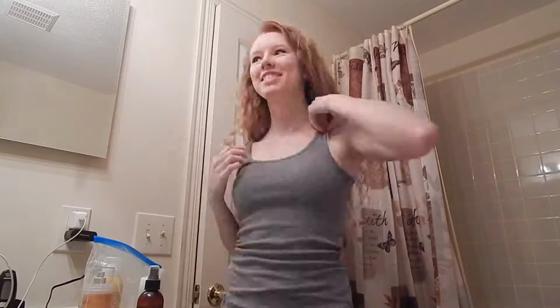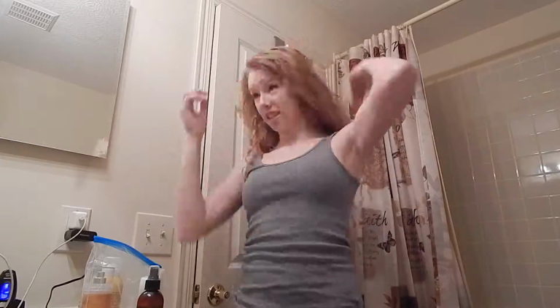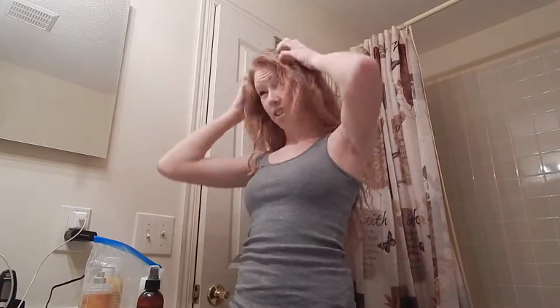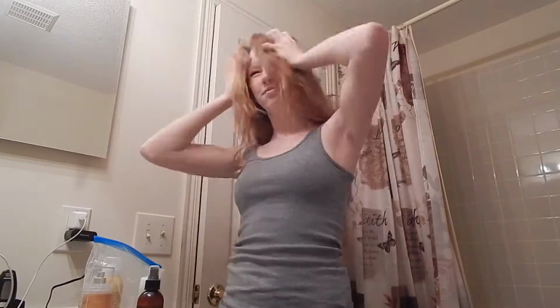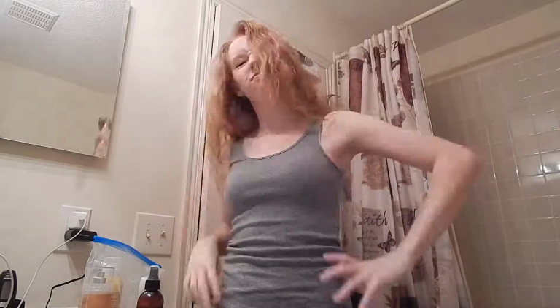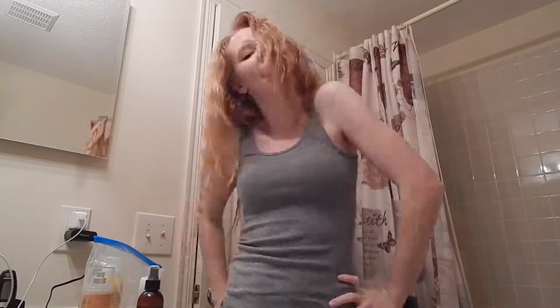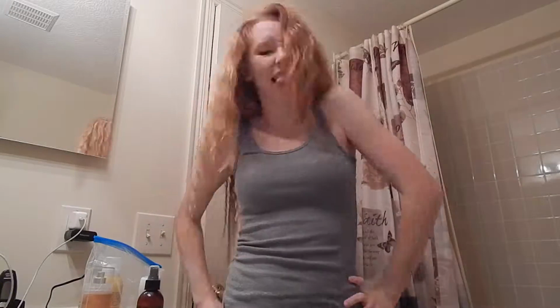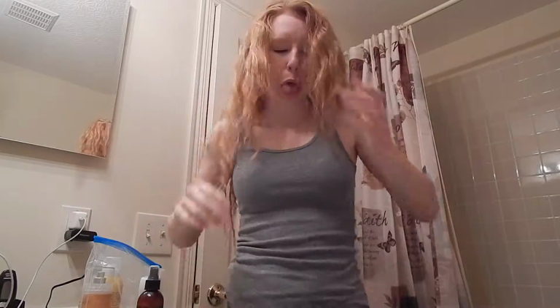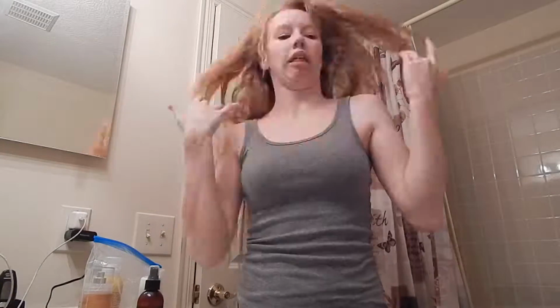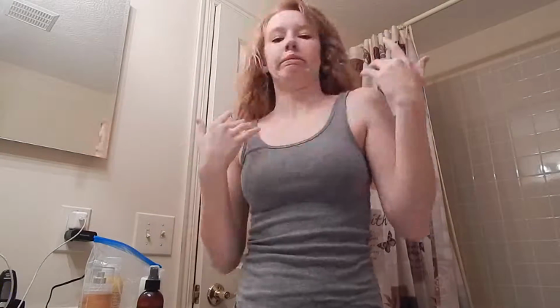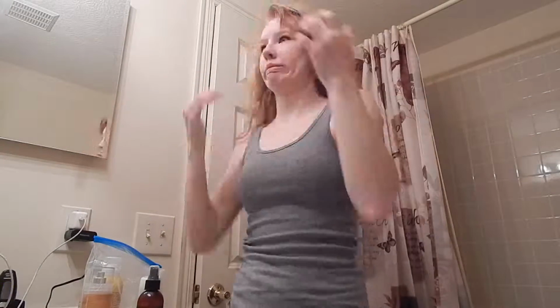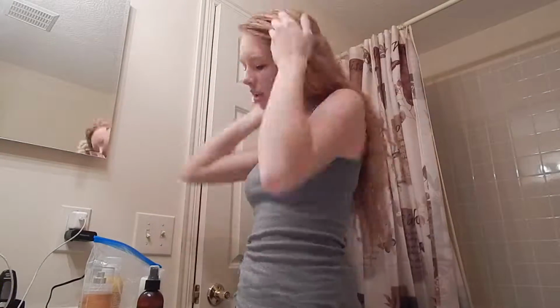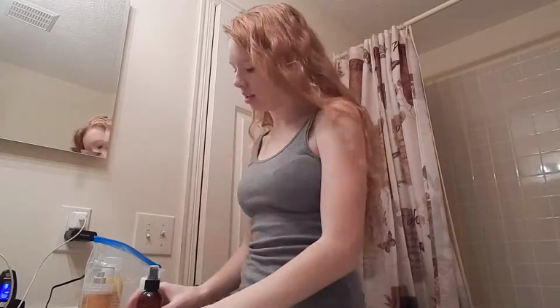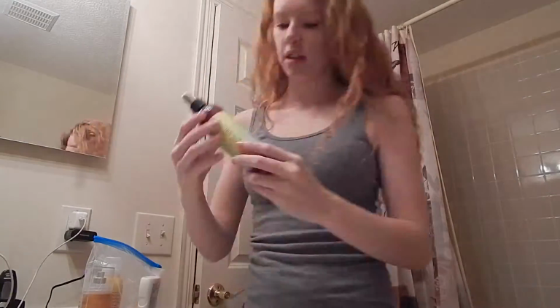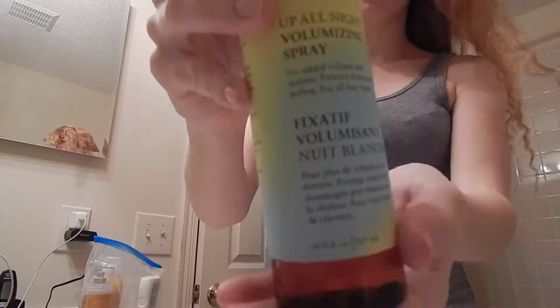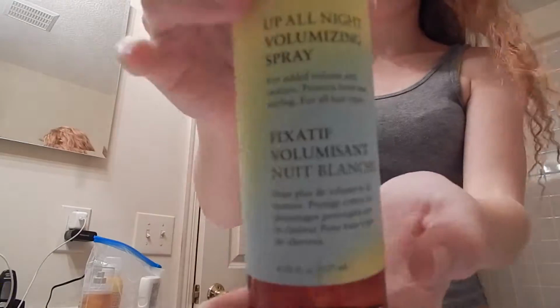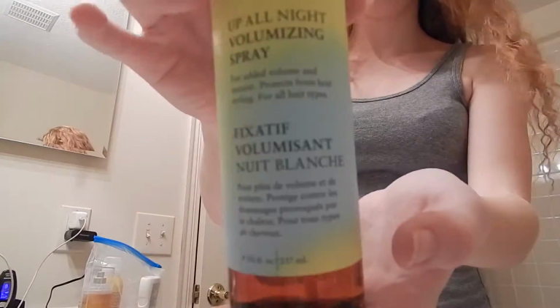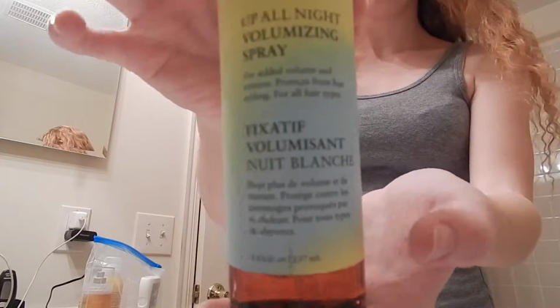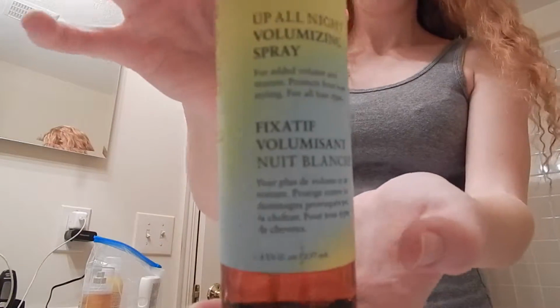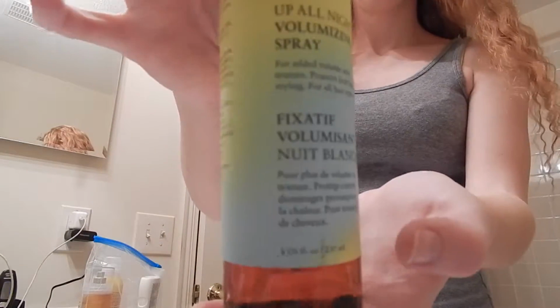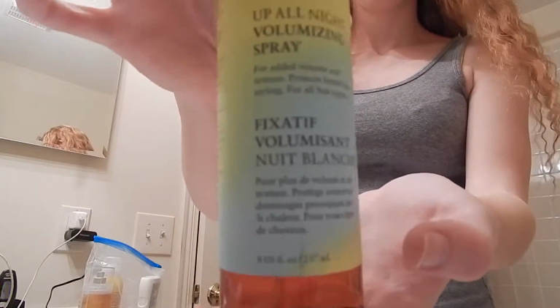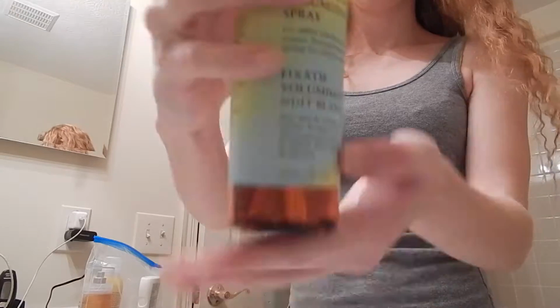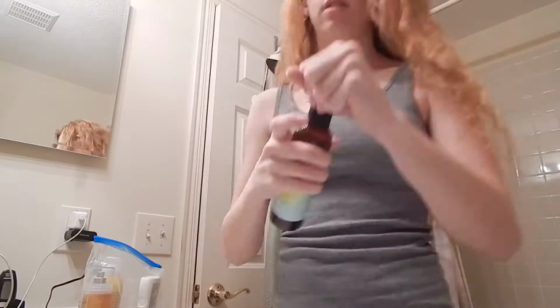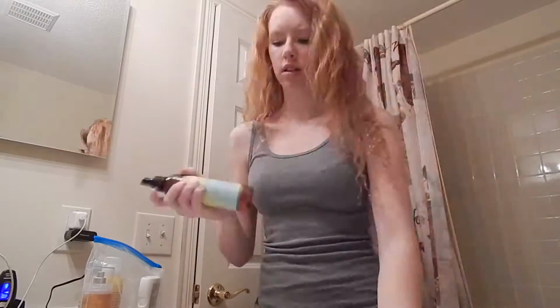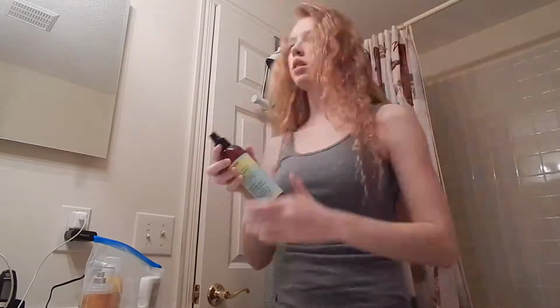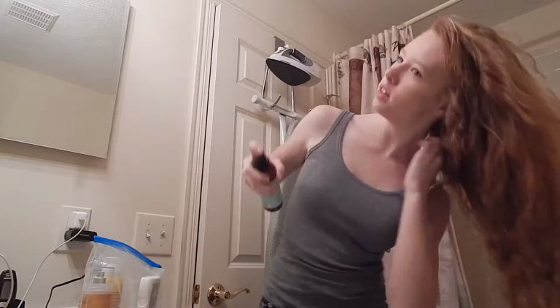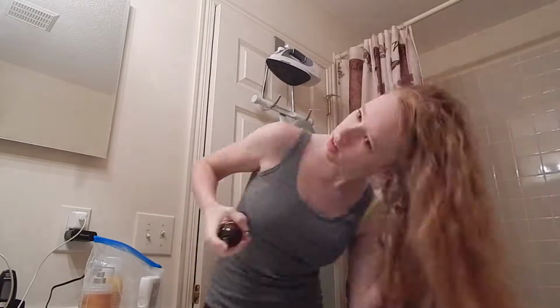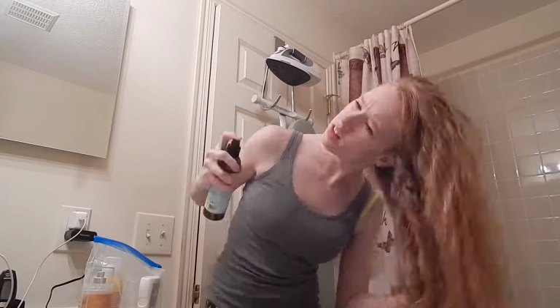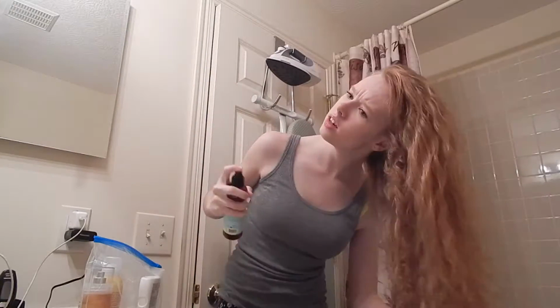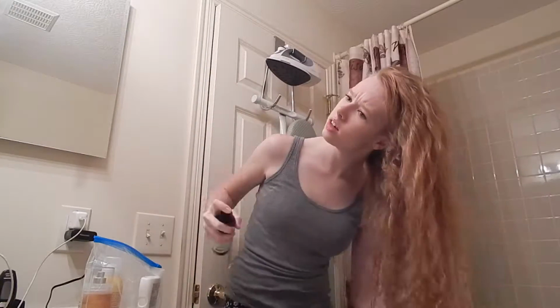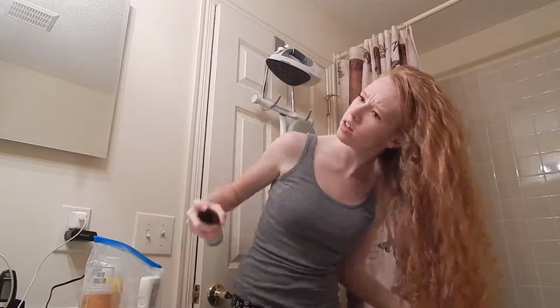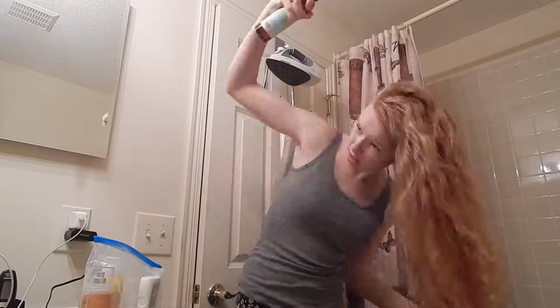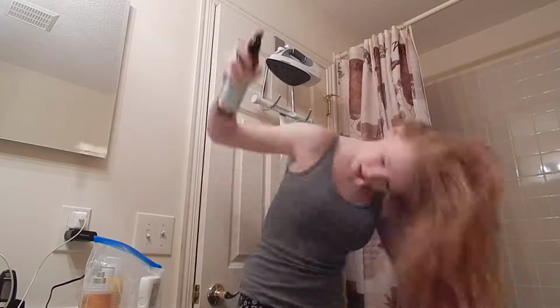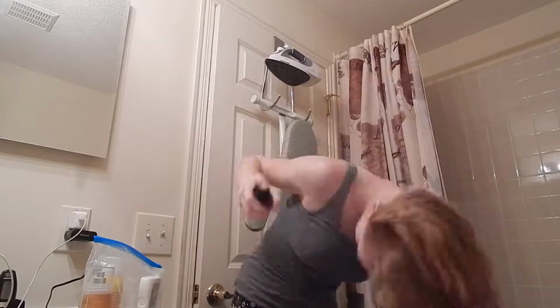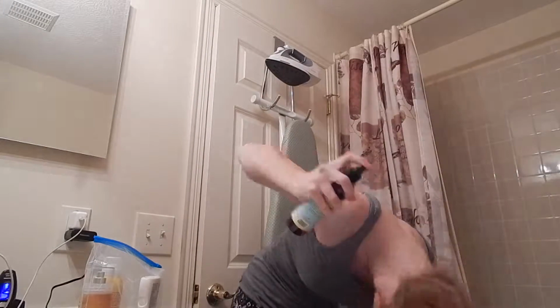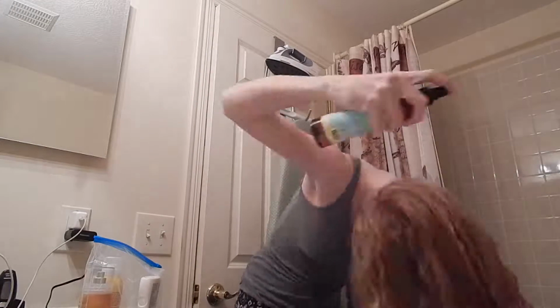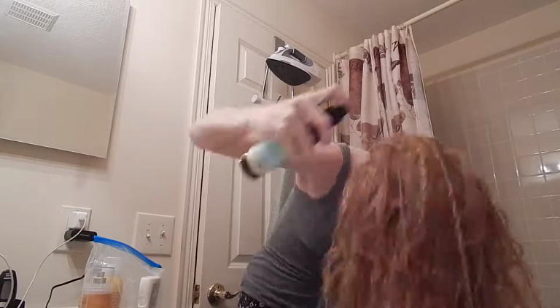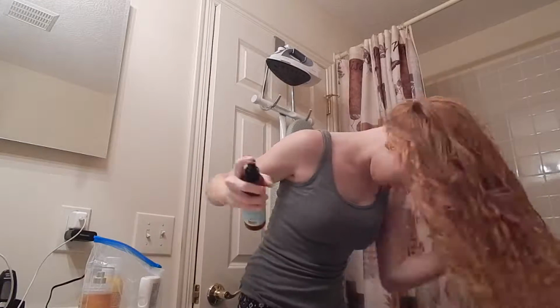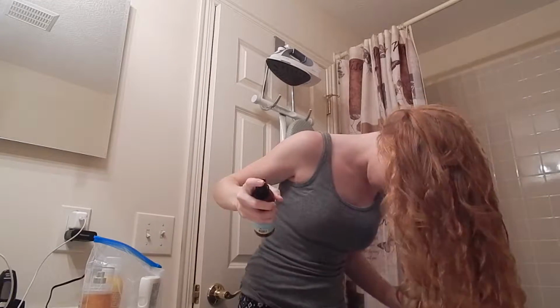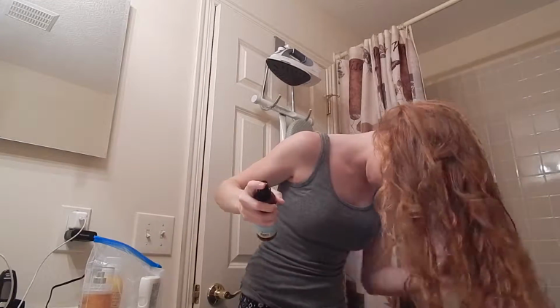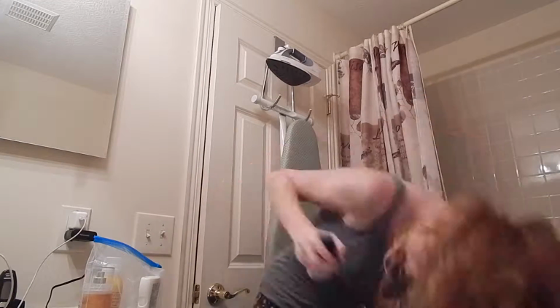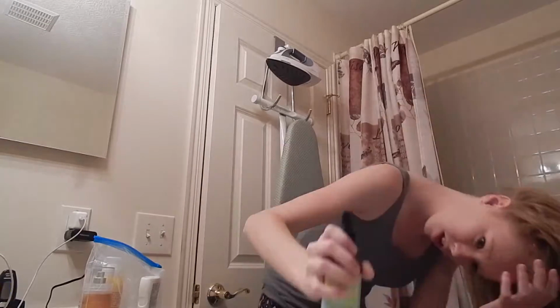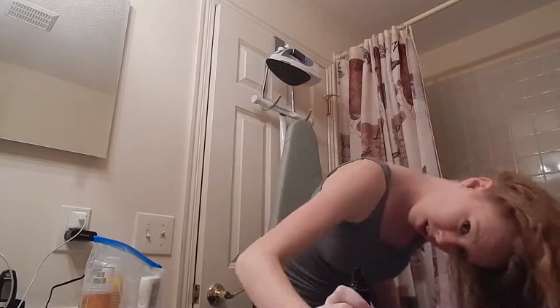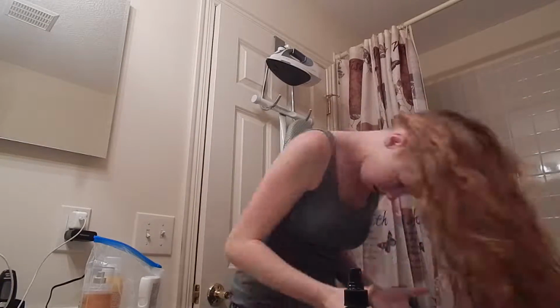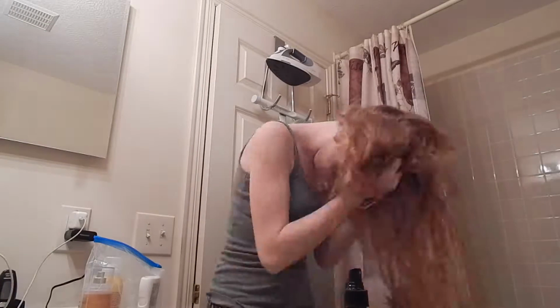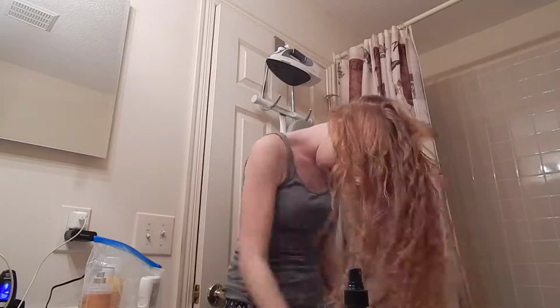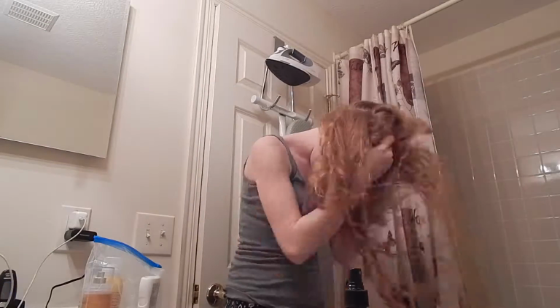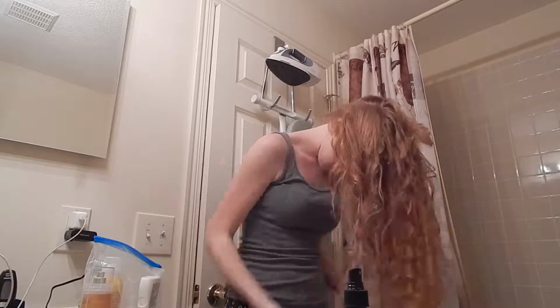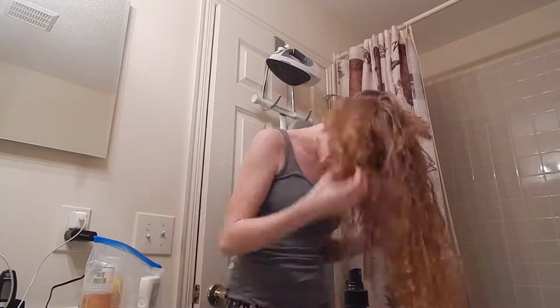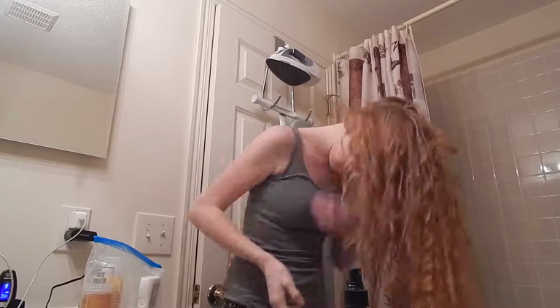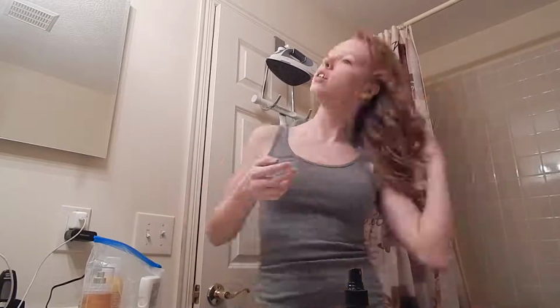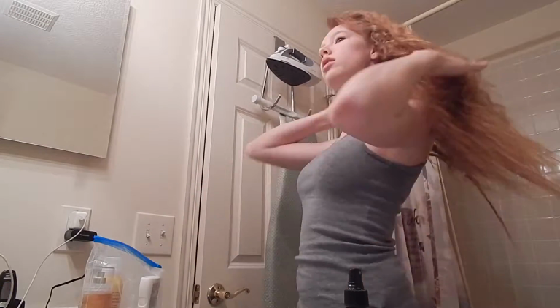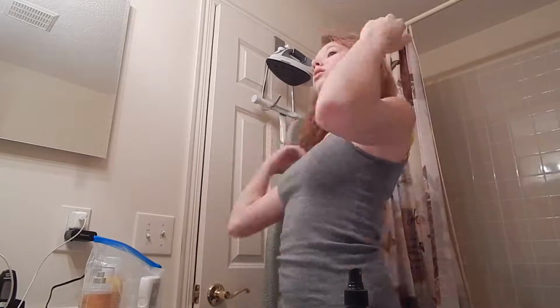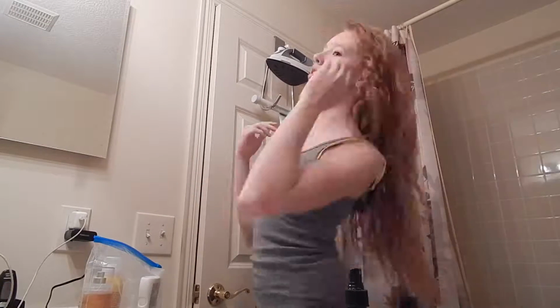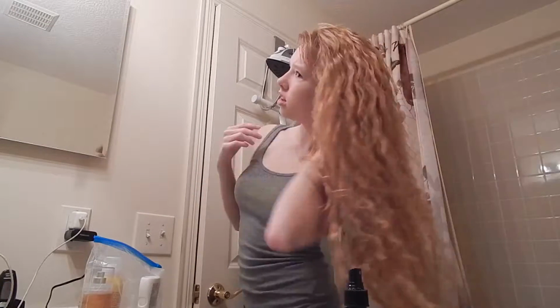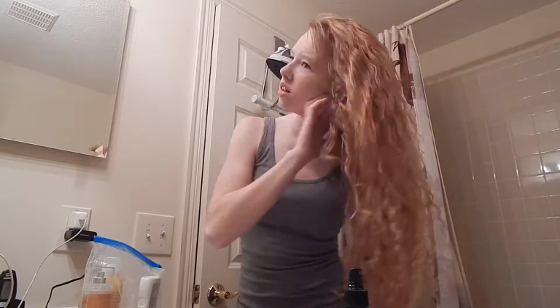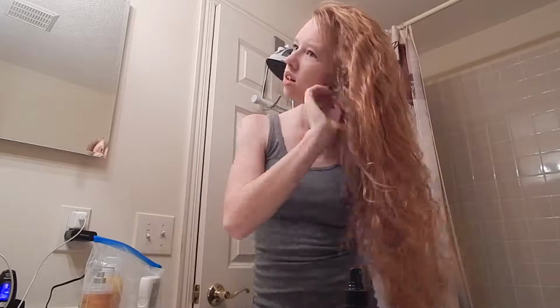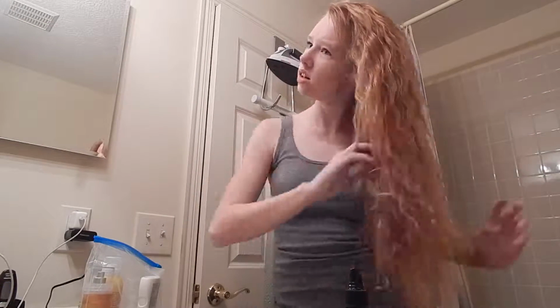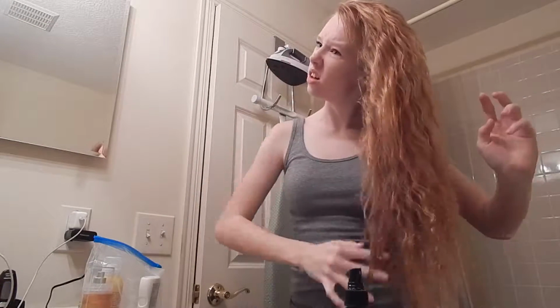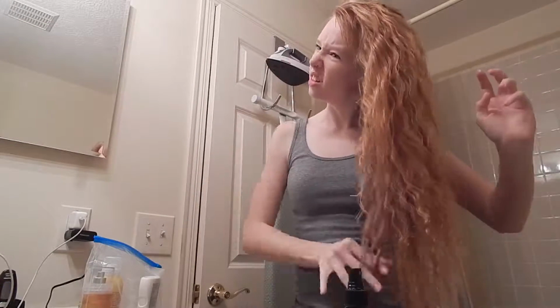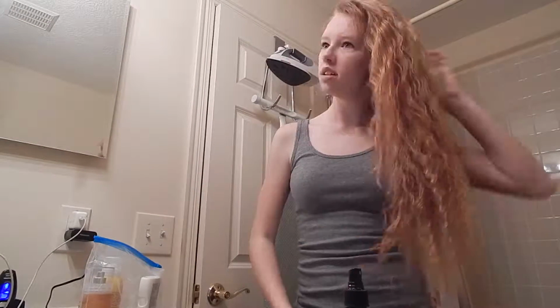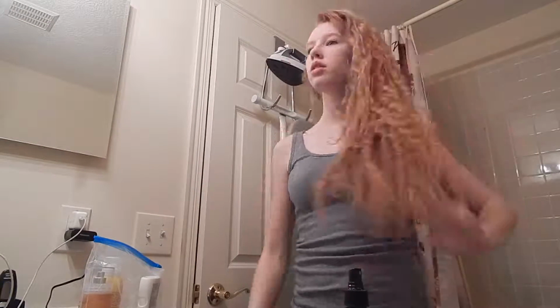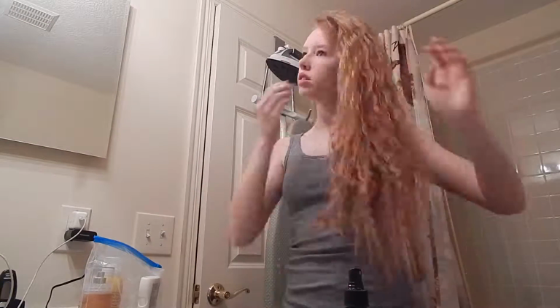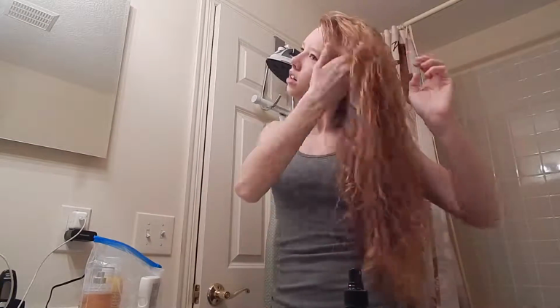After playing with my hair some and getting it to where I wanted it, I then added some volumizing spray just to add volume and texture to my hair.